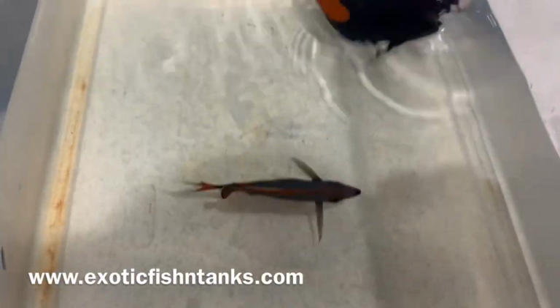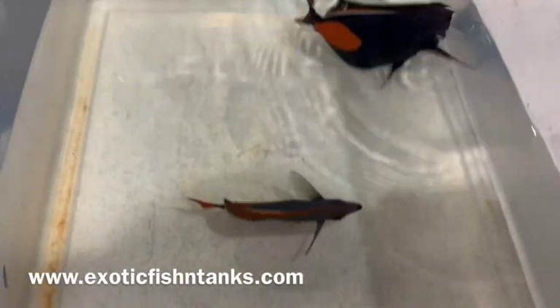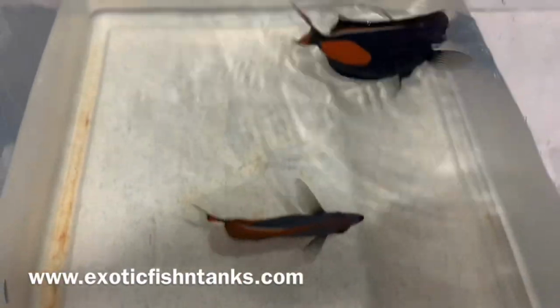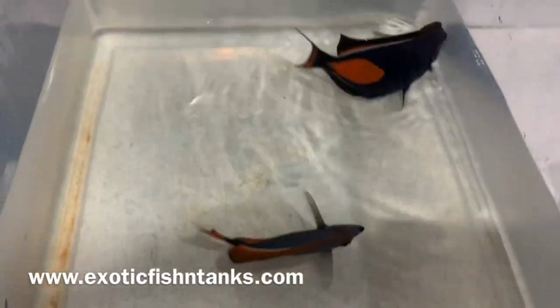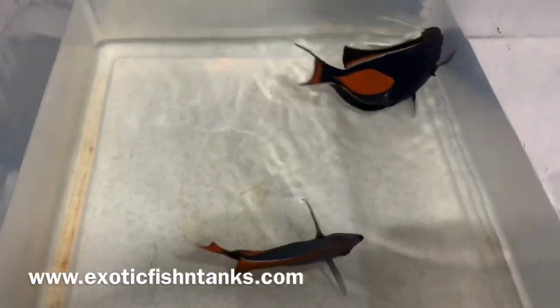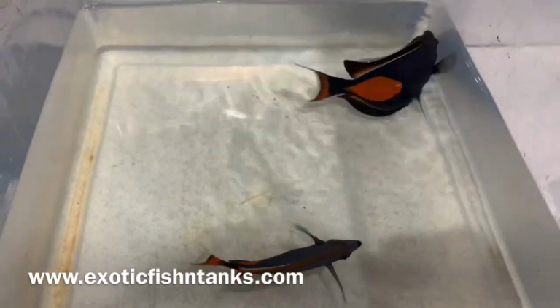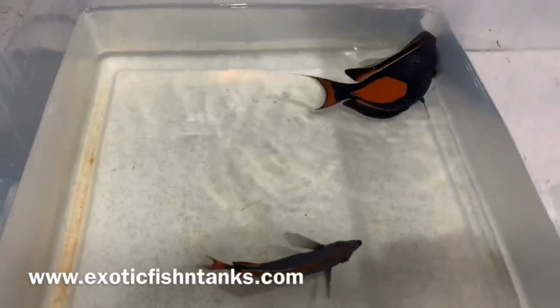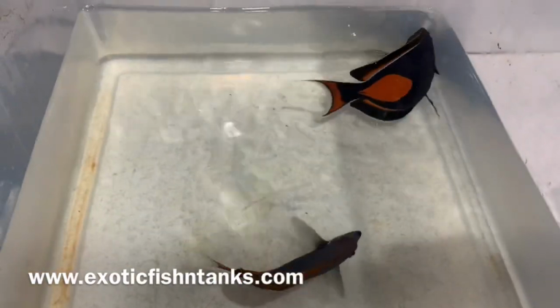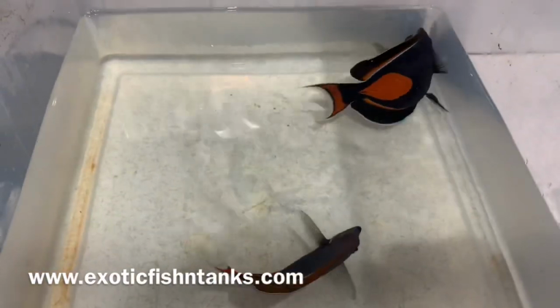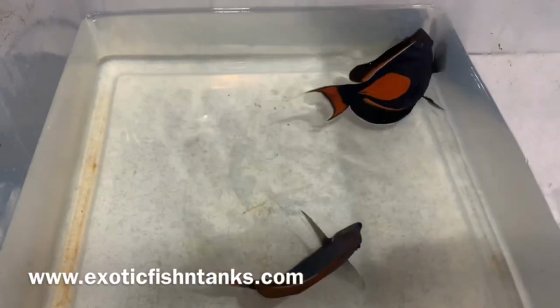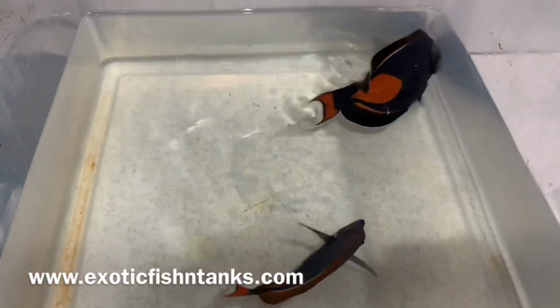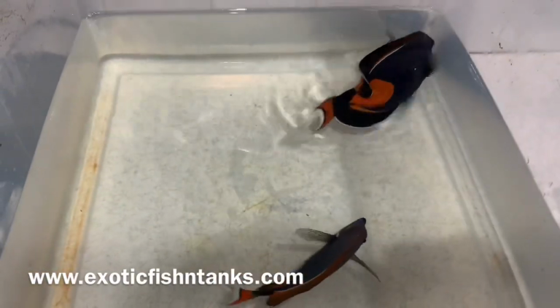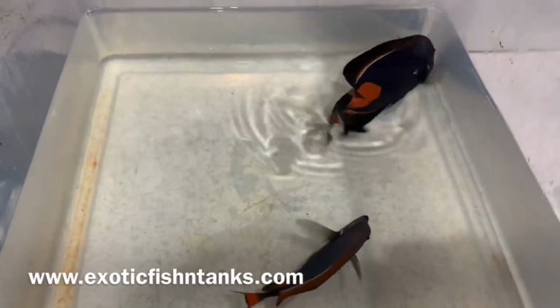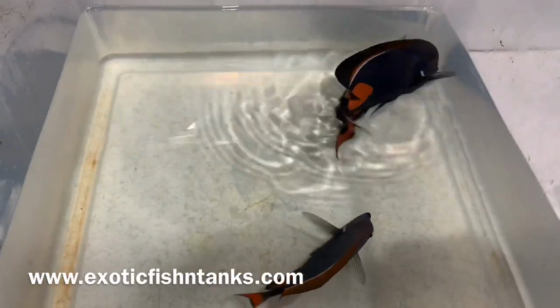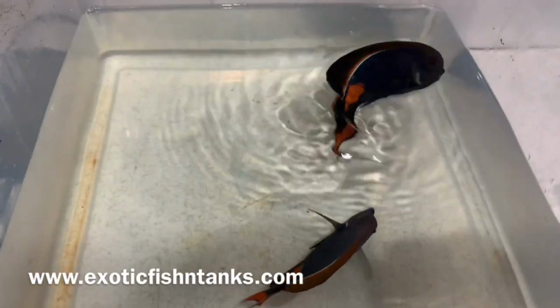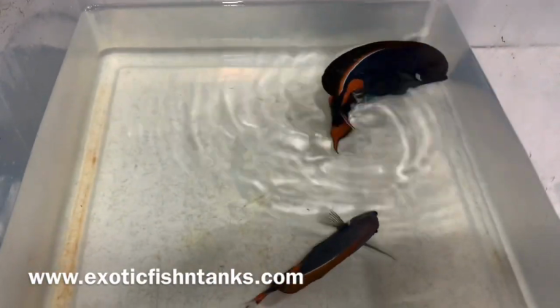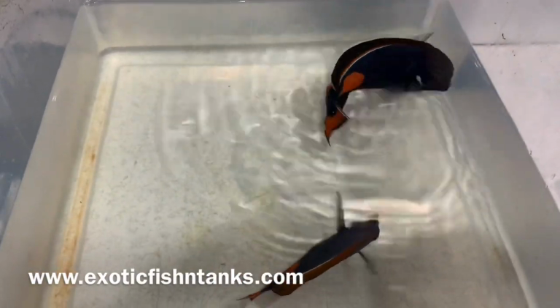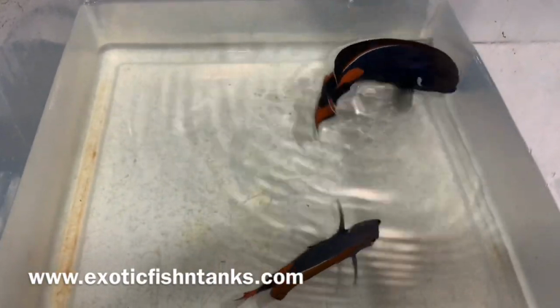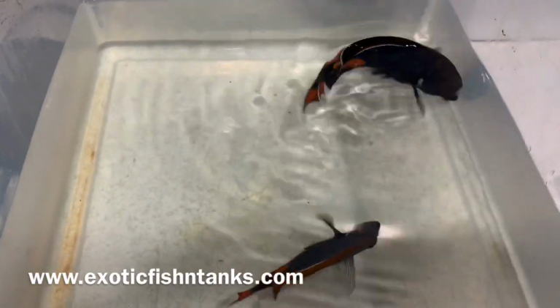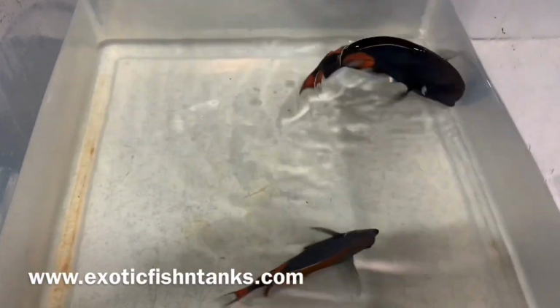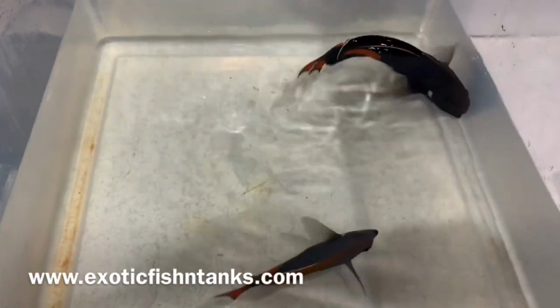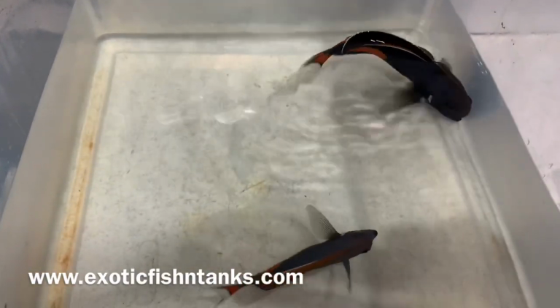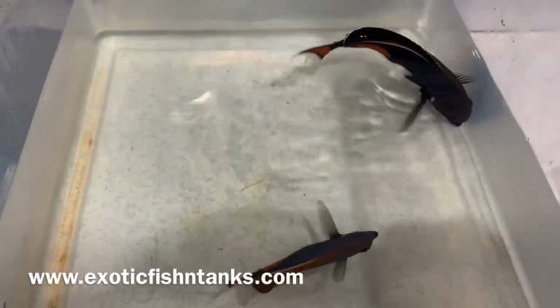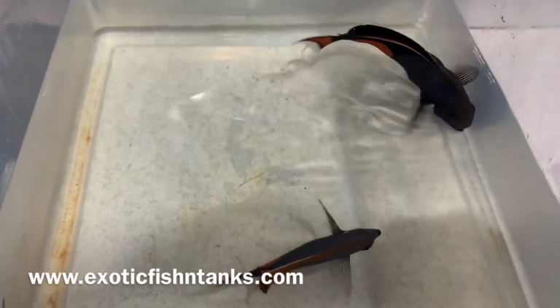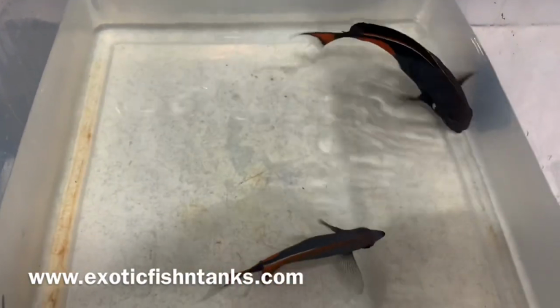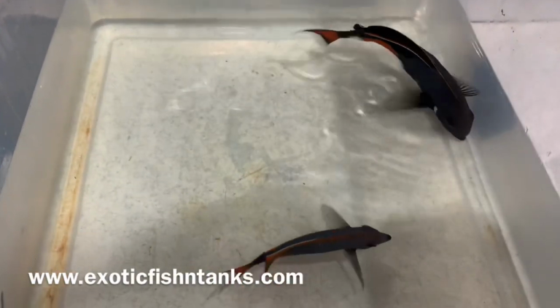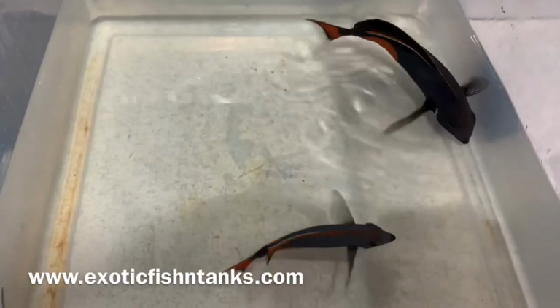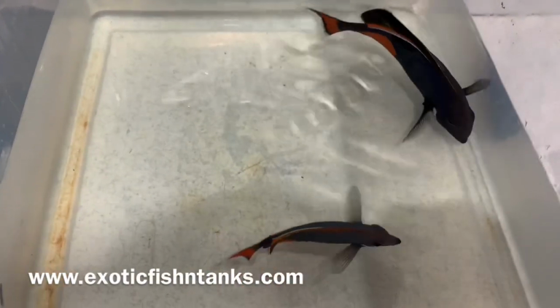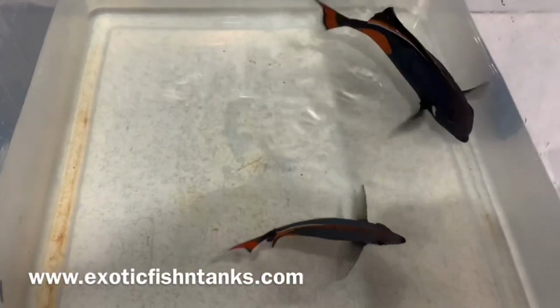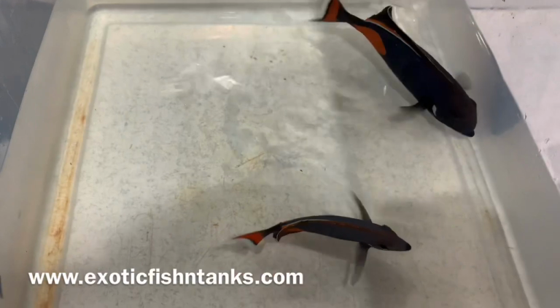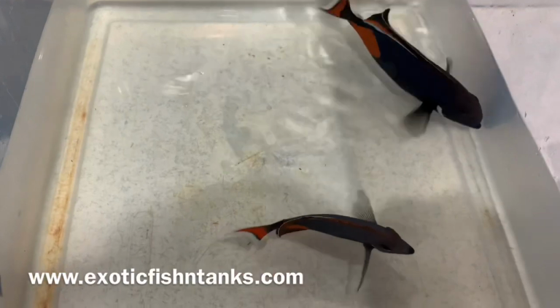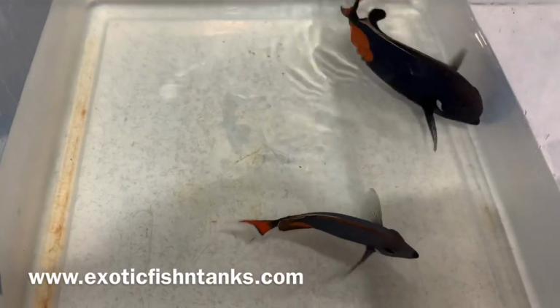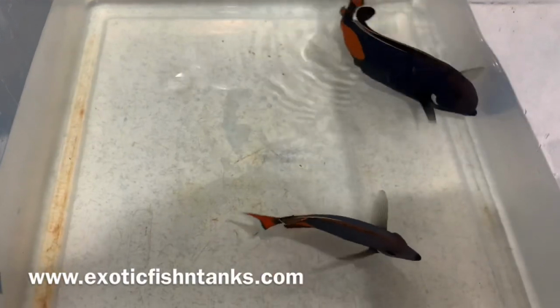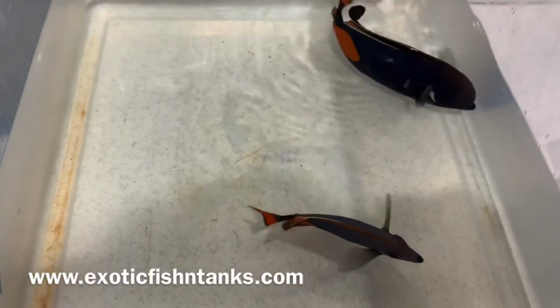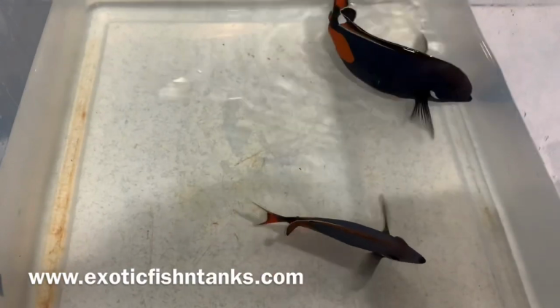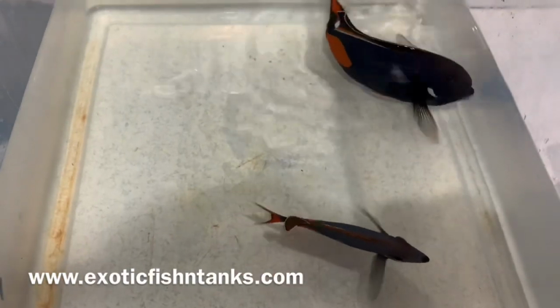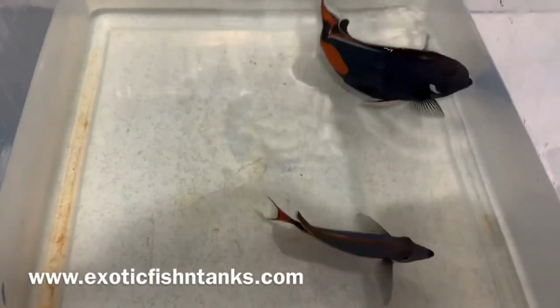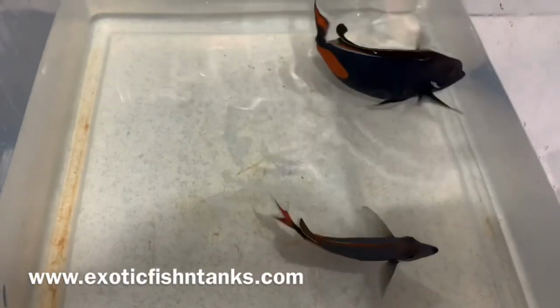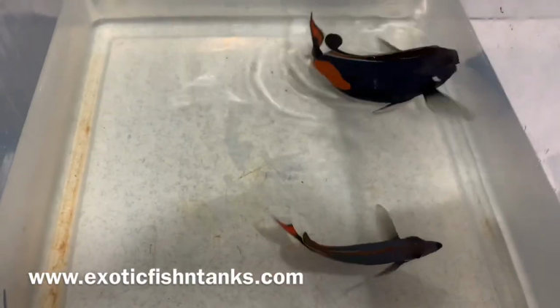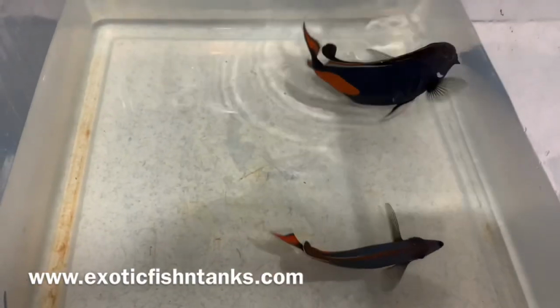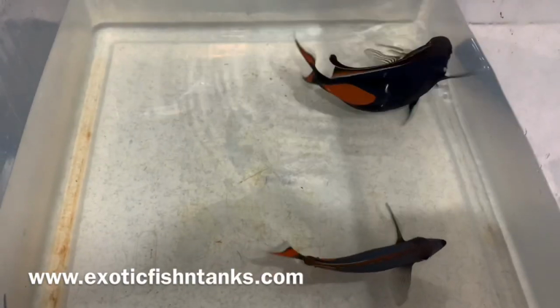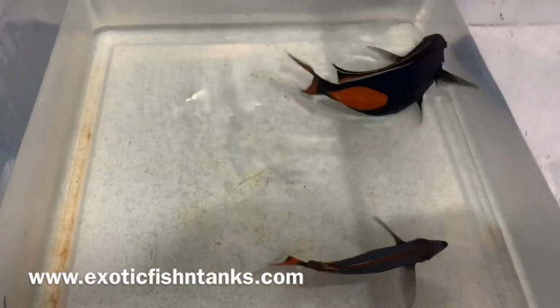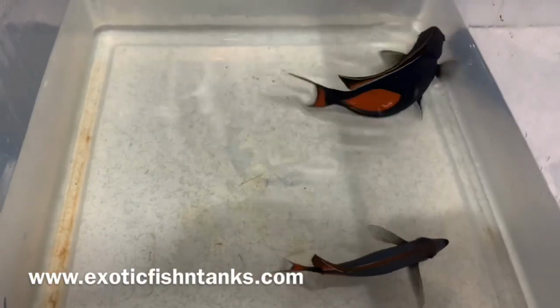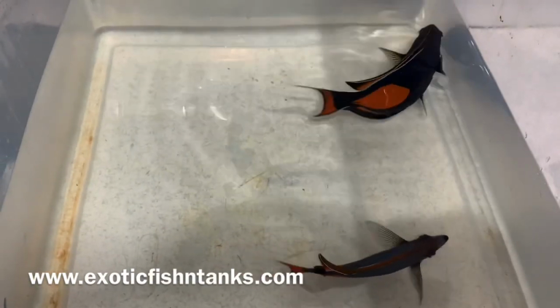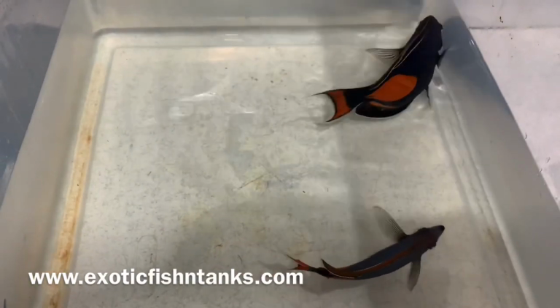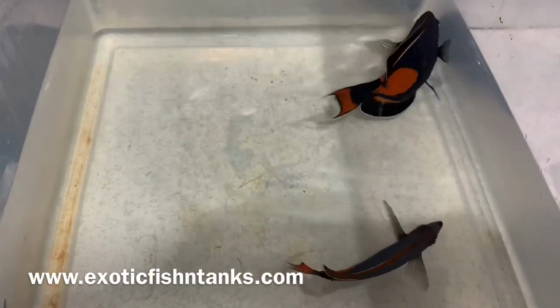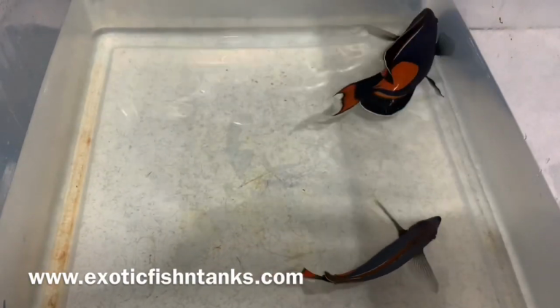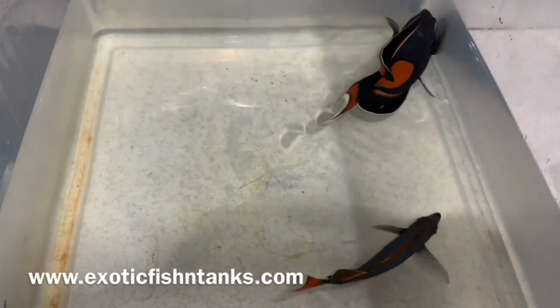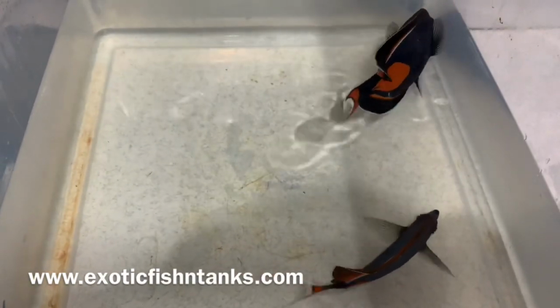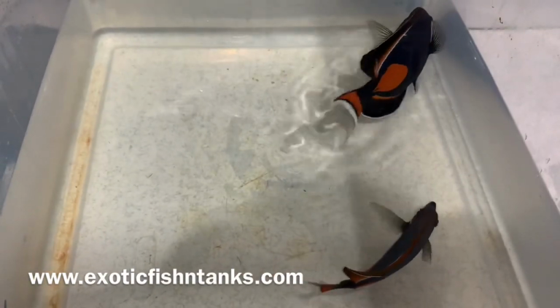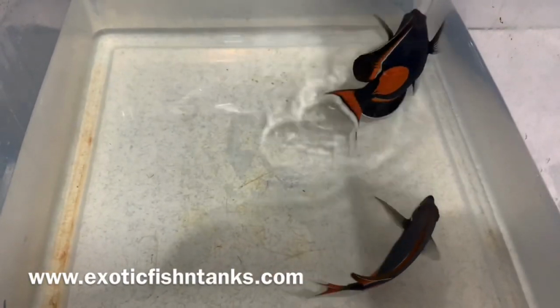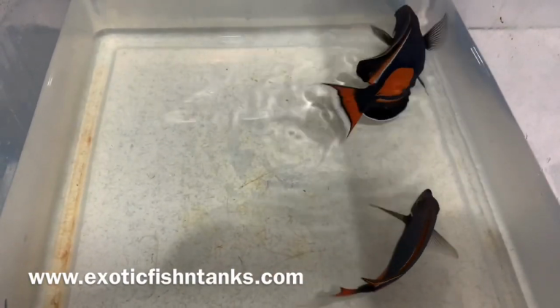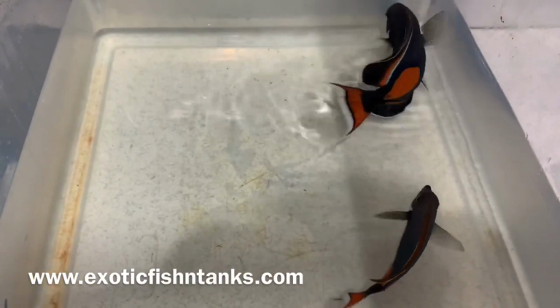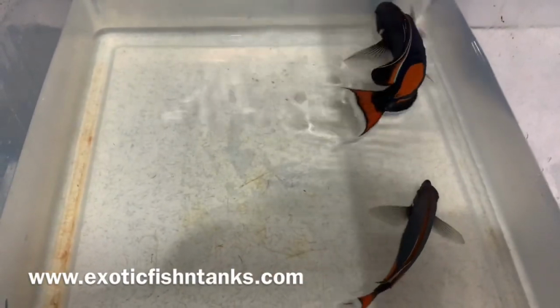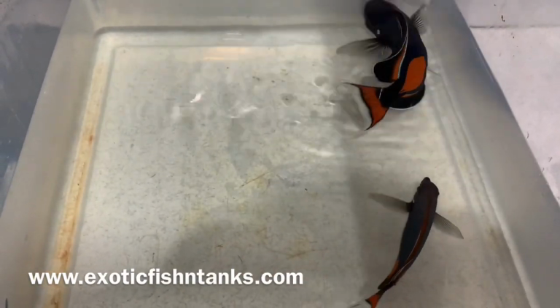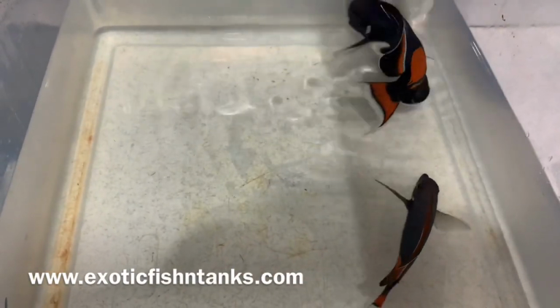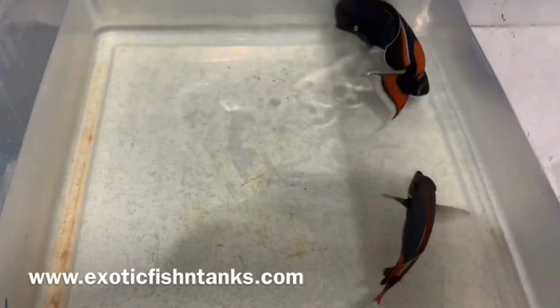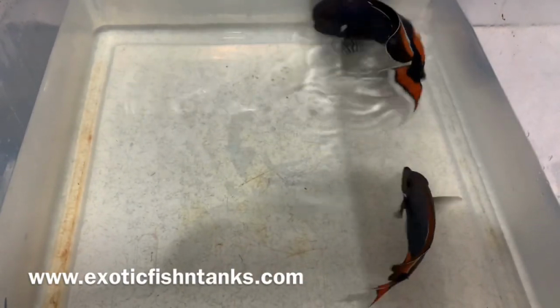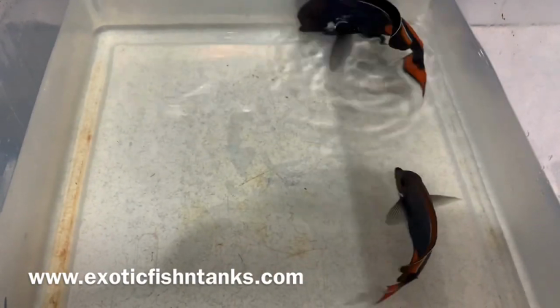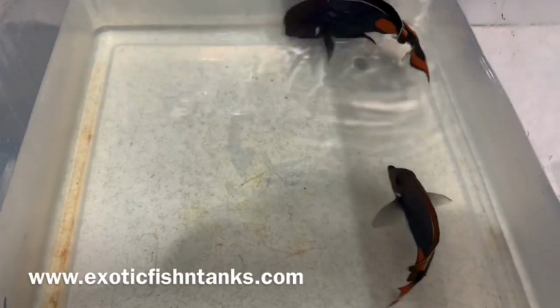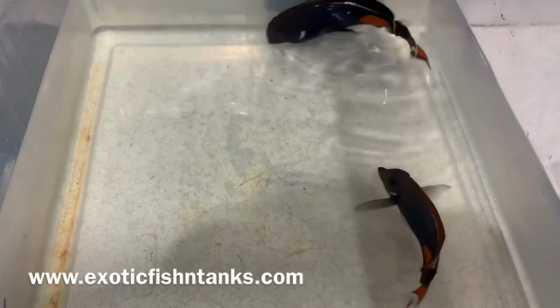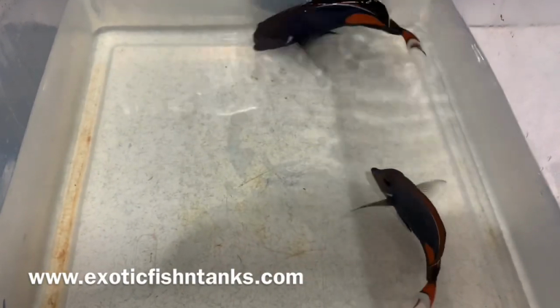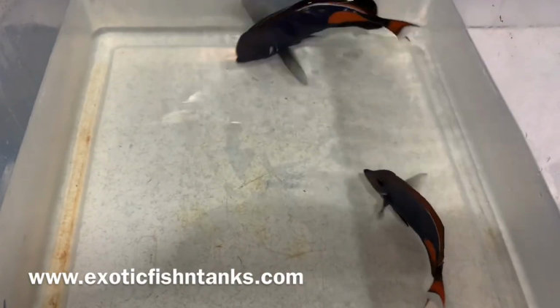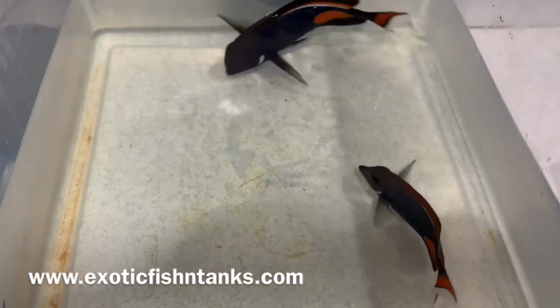It's been some time since I've last been able to get a show-size Achilles. The smaller ones, yes, but the show-size I have not been able to get. These guys have been very difficult to come by.